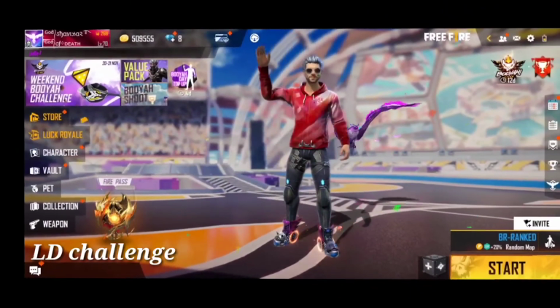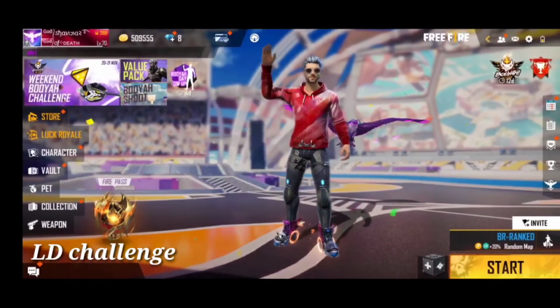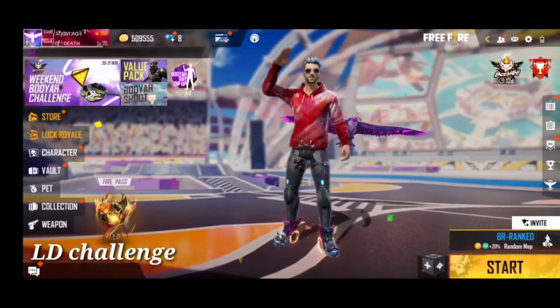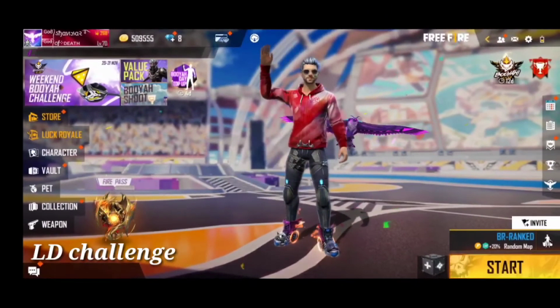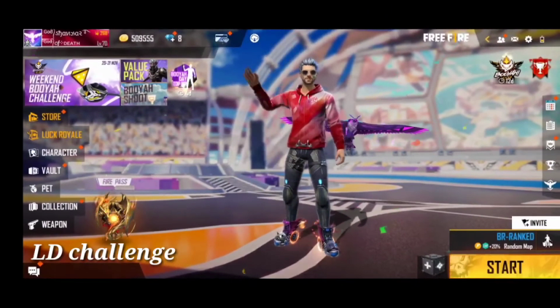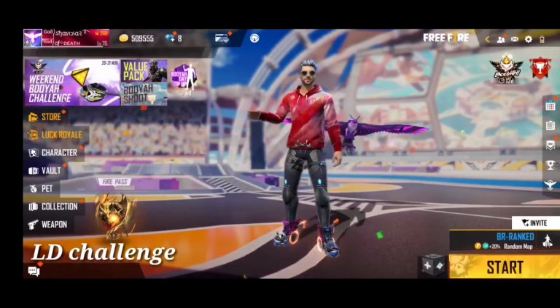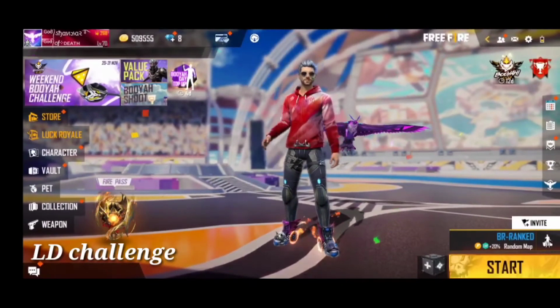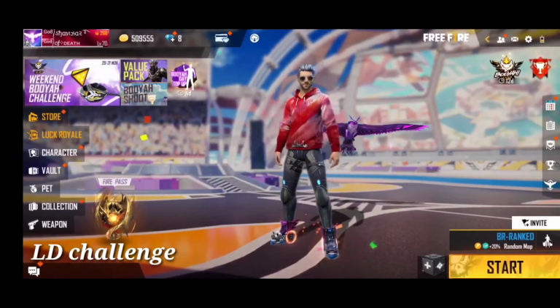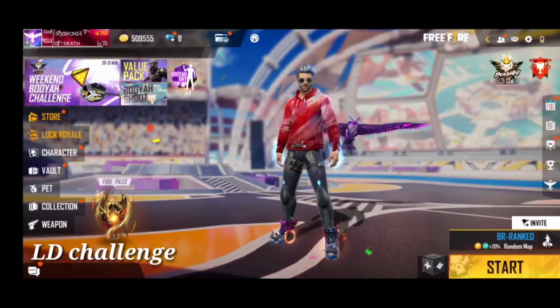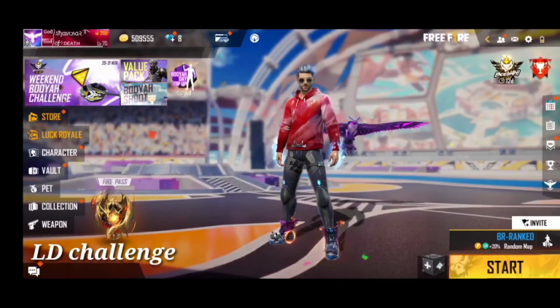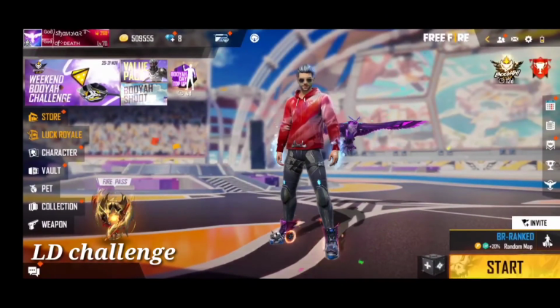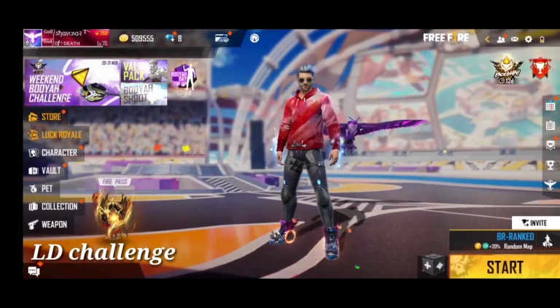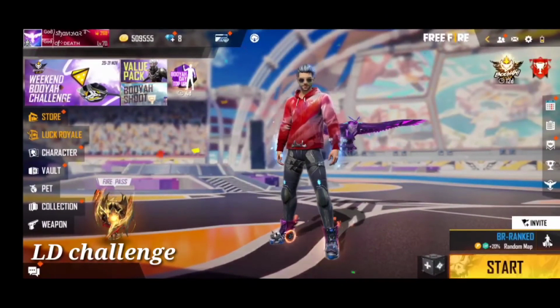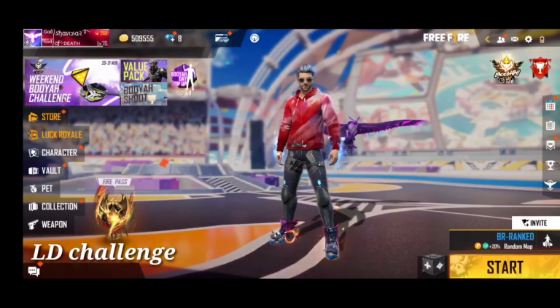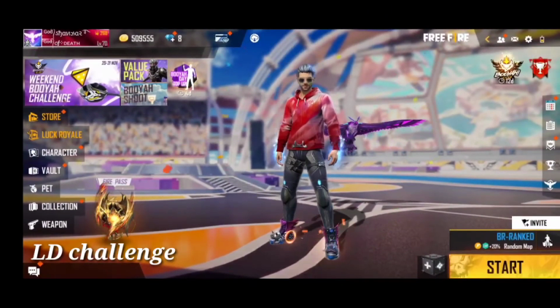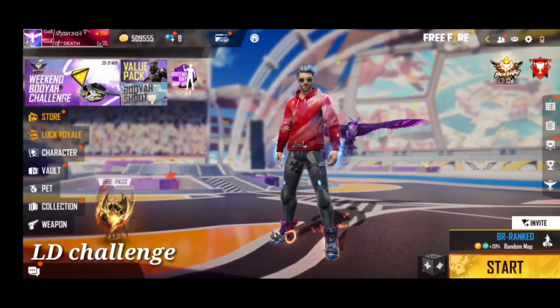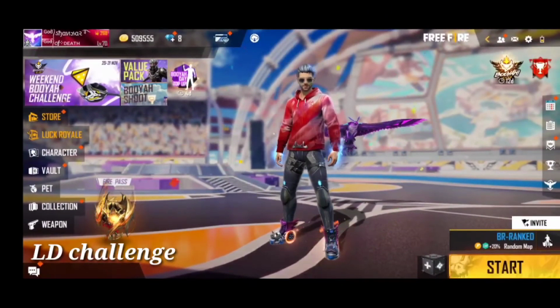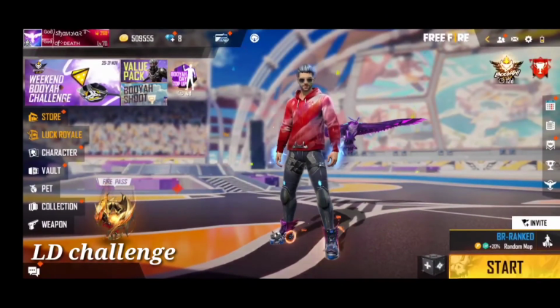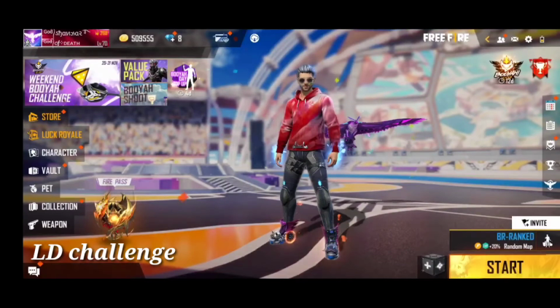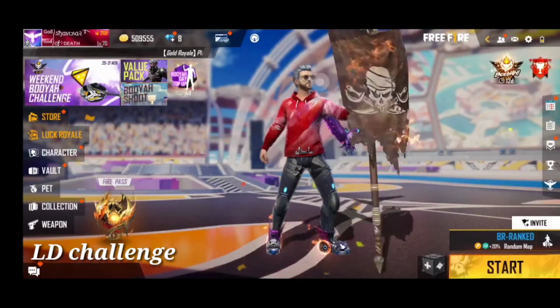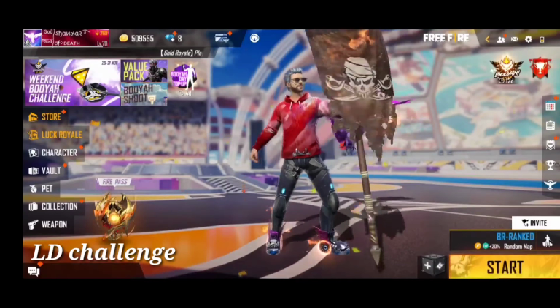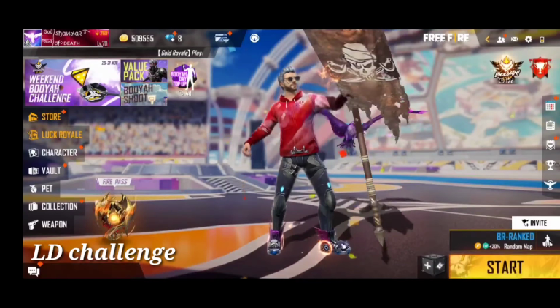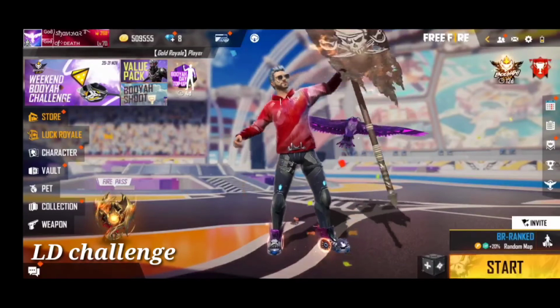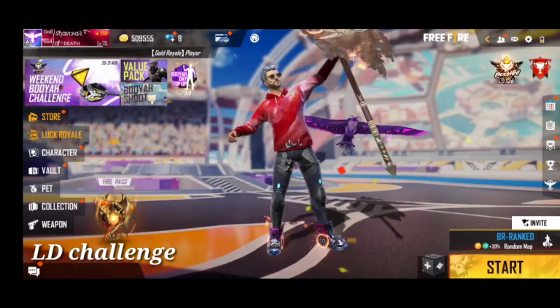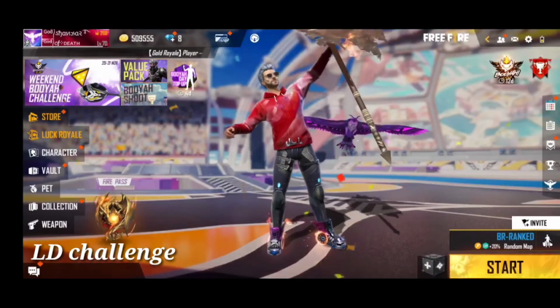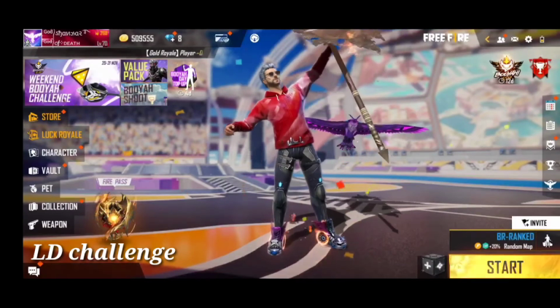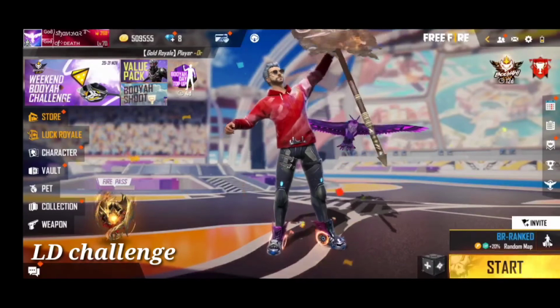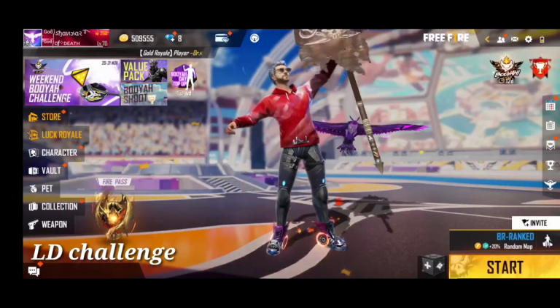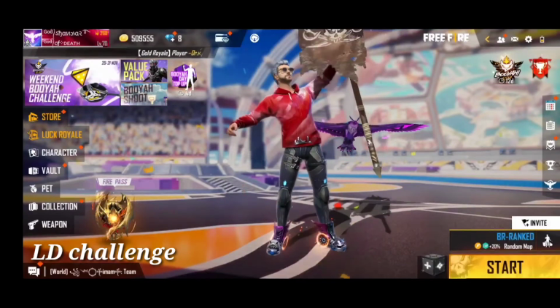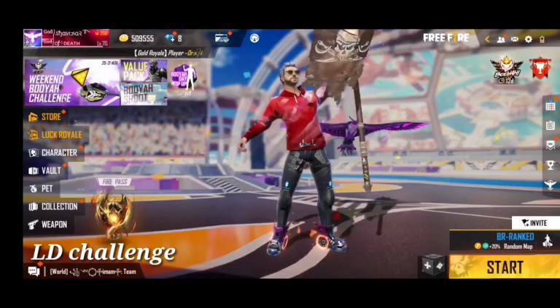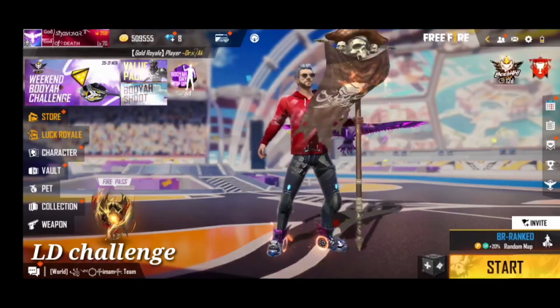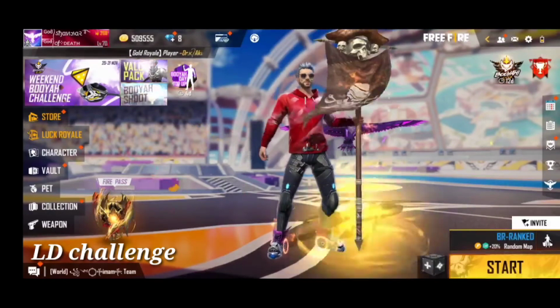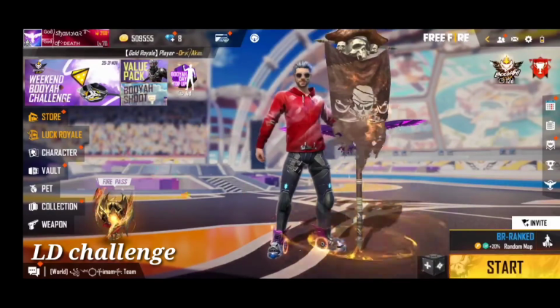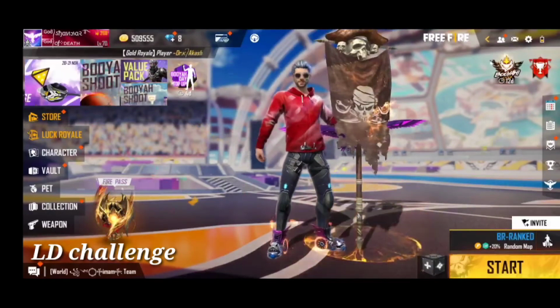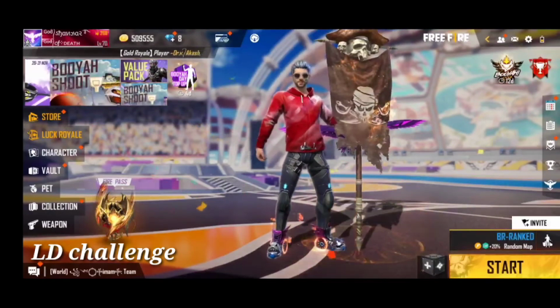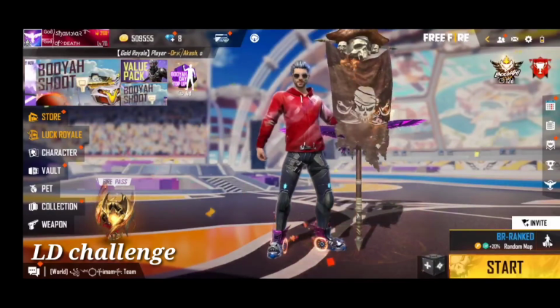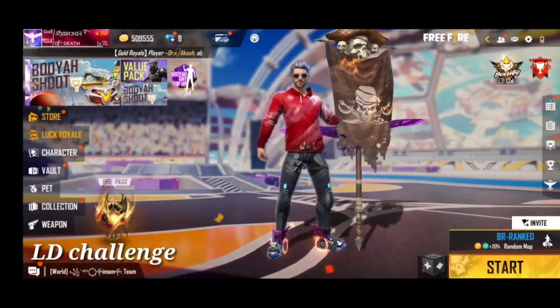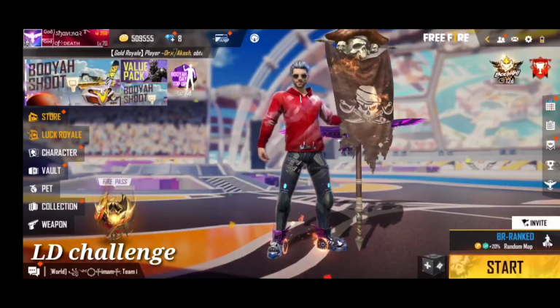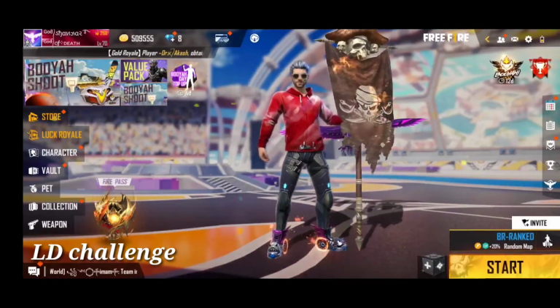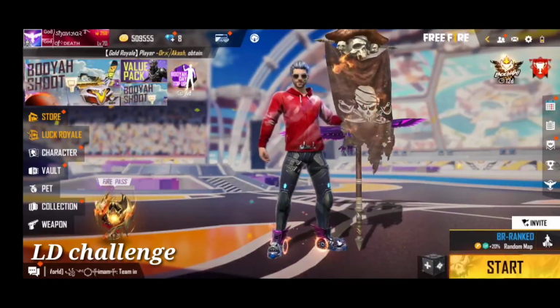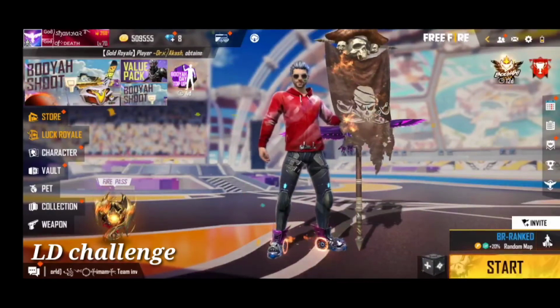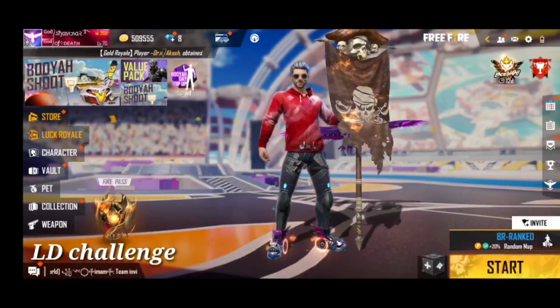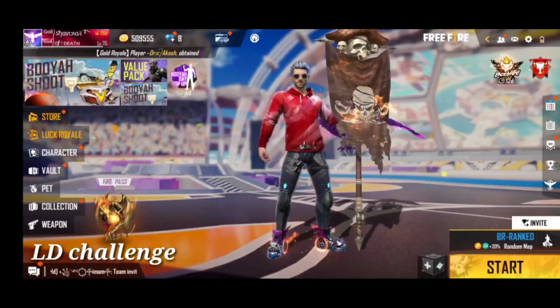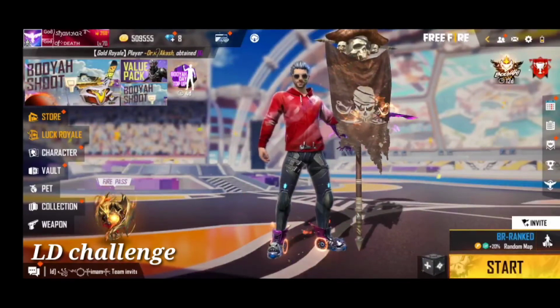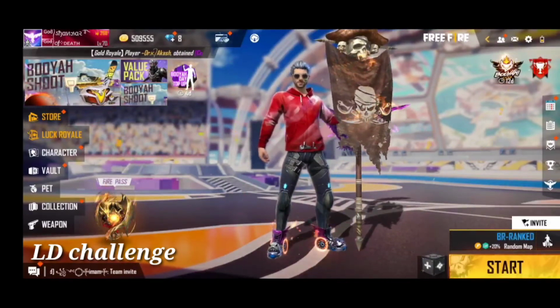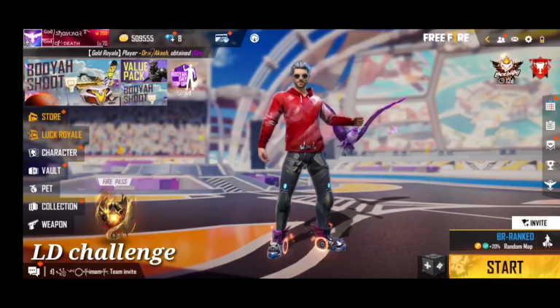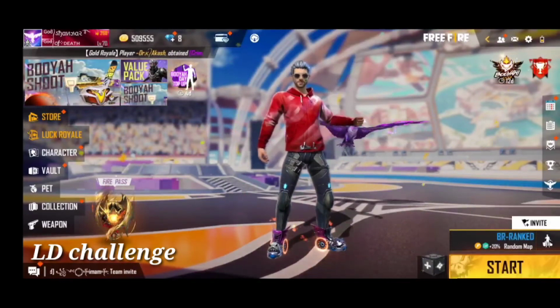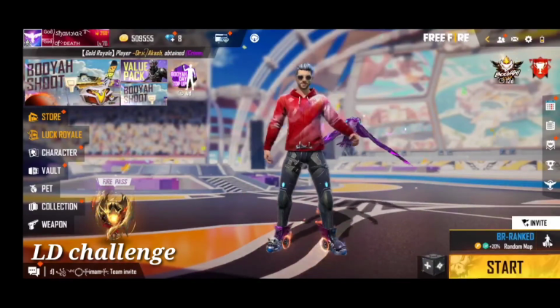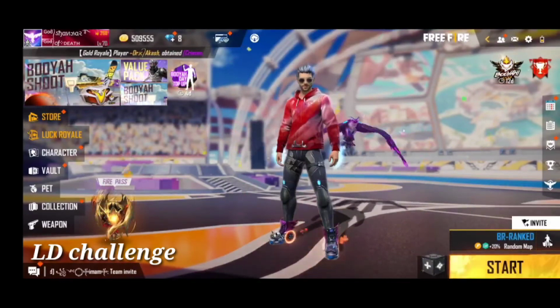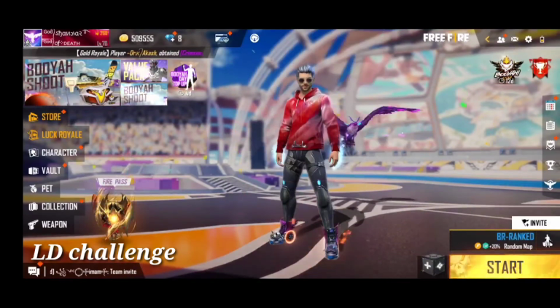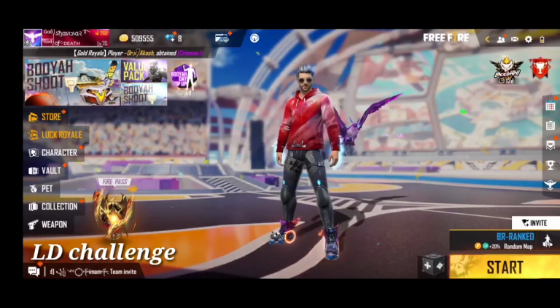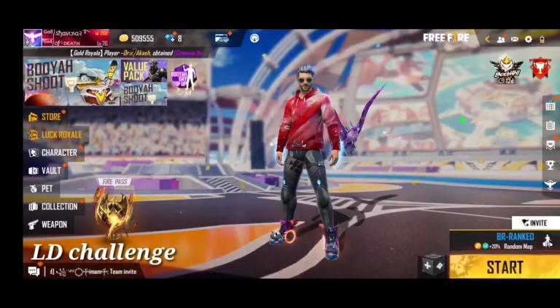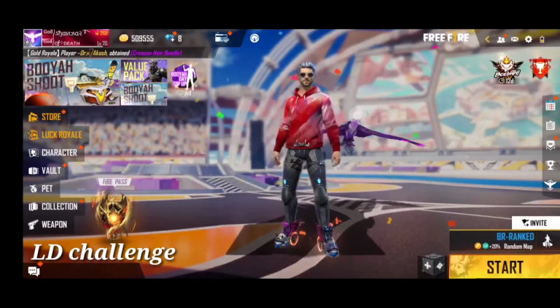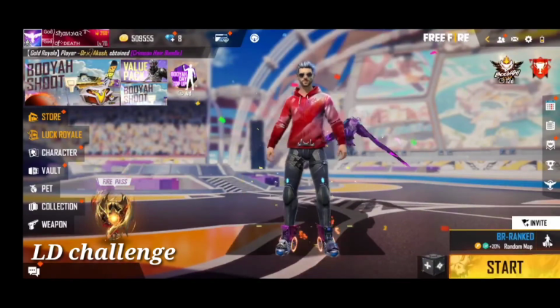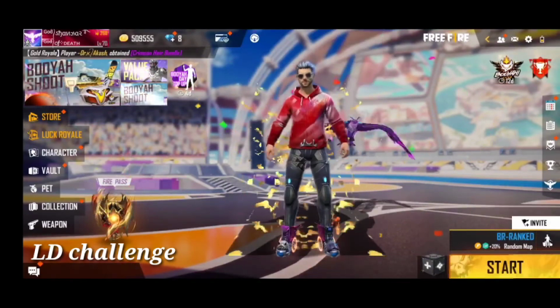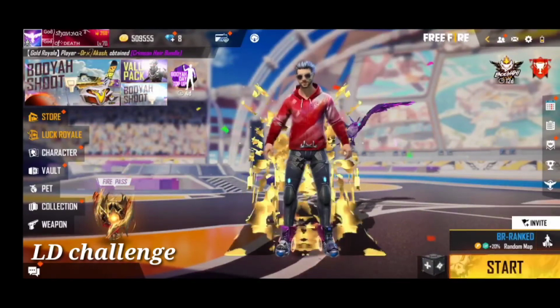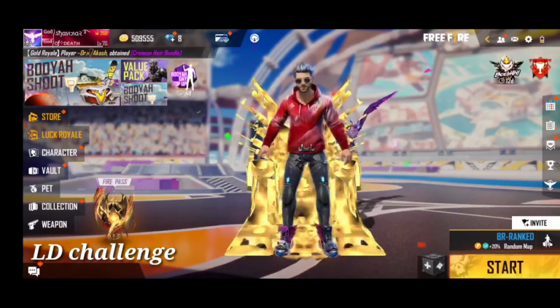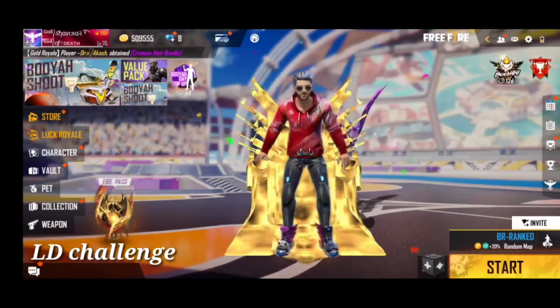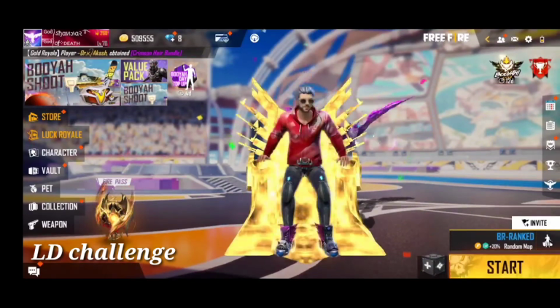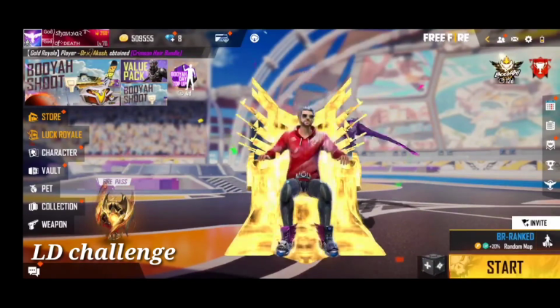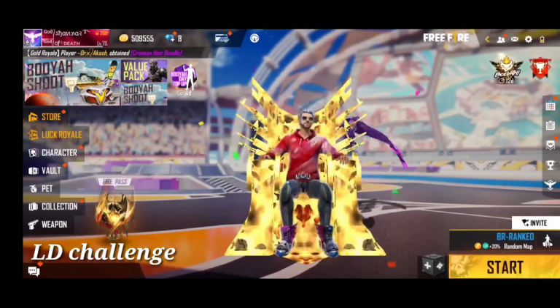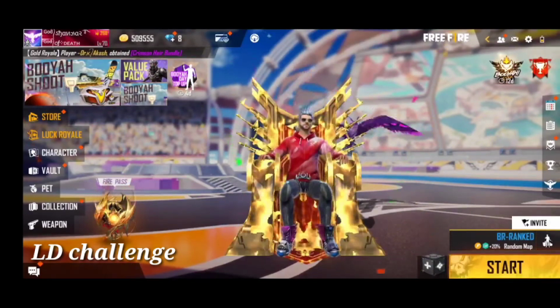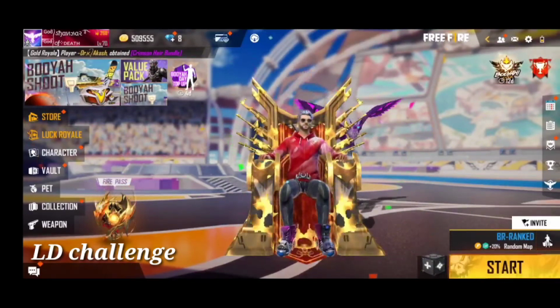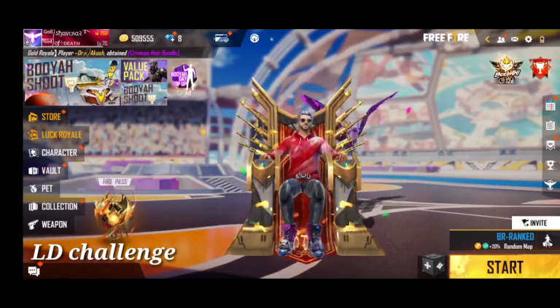Hello friends, welcome to LD Challenge channel. My name is Shankar. In our channel, I will show you a diamond rail bundle.